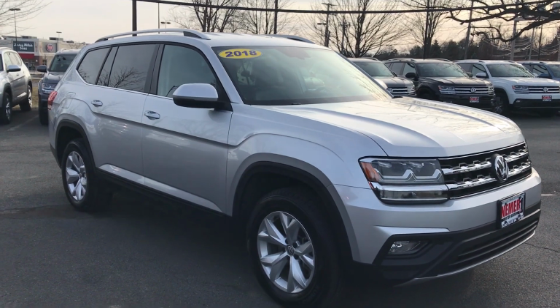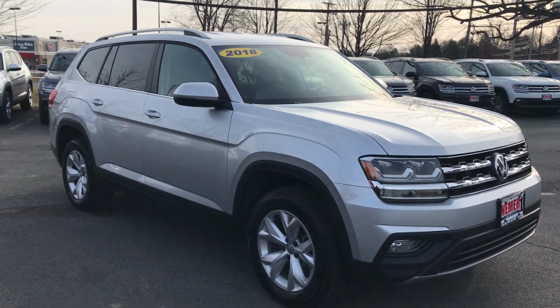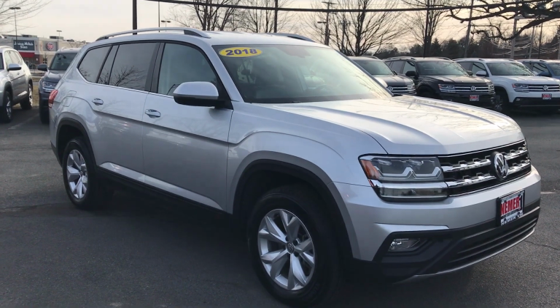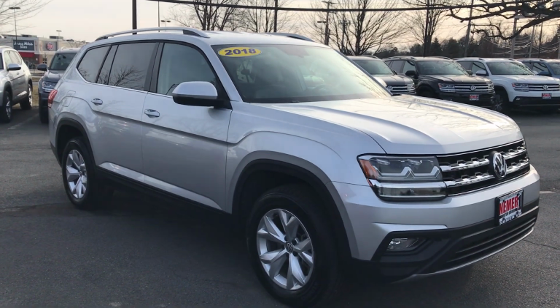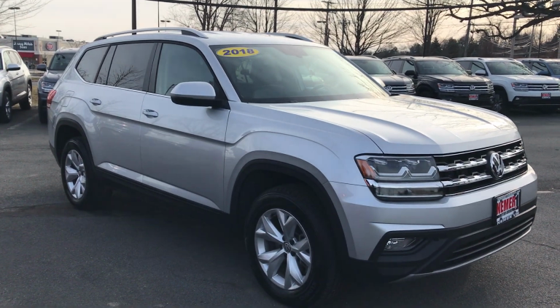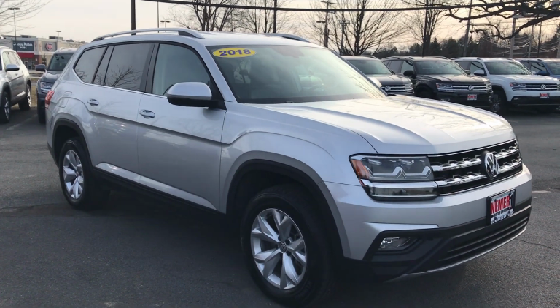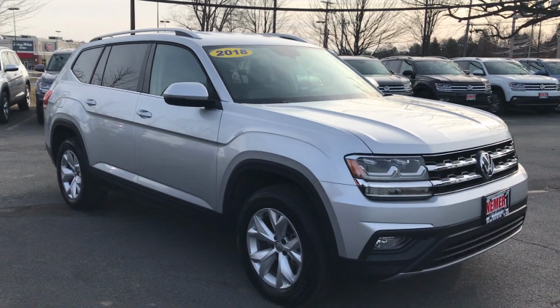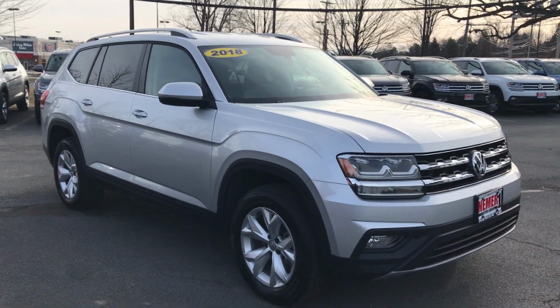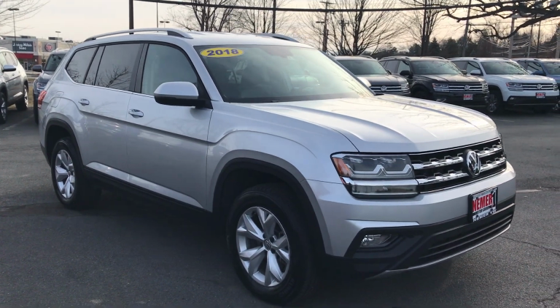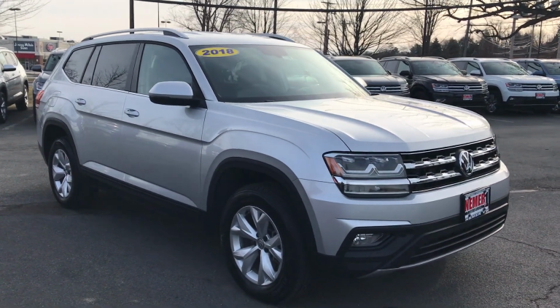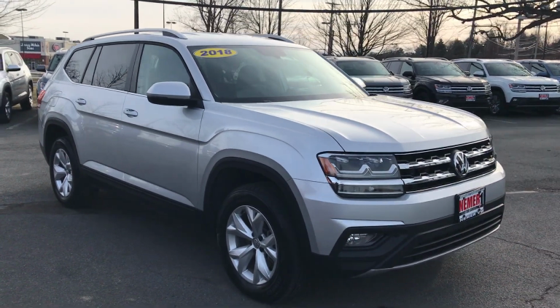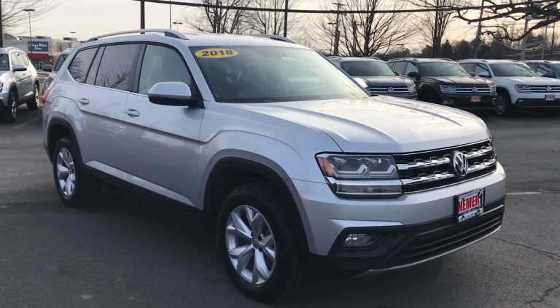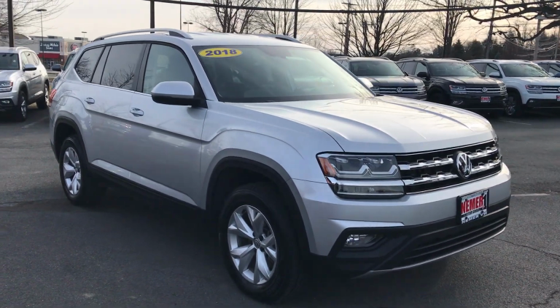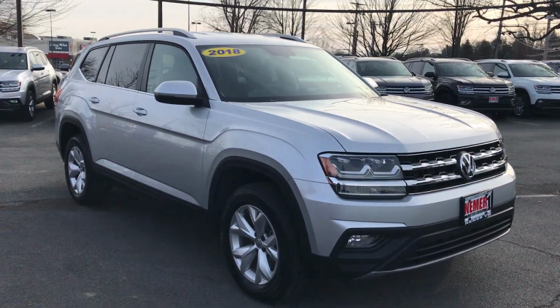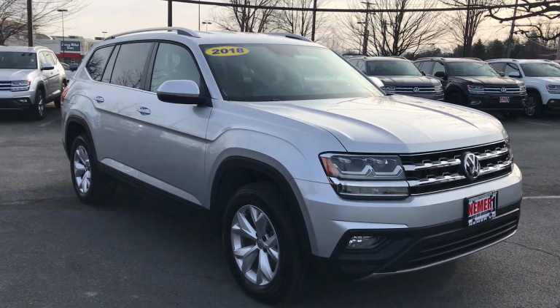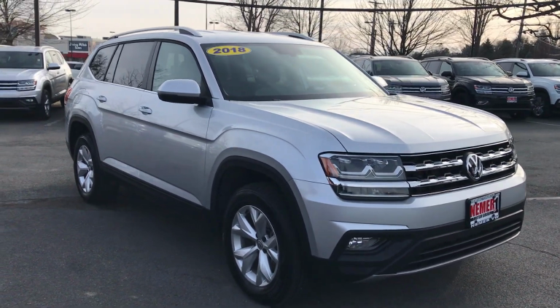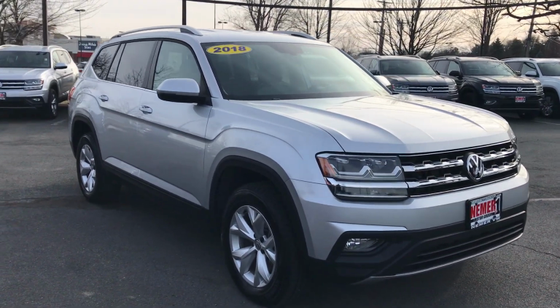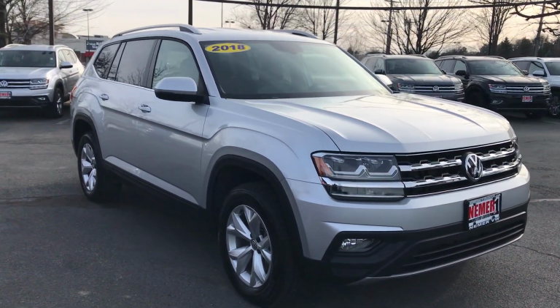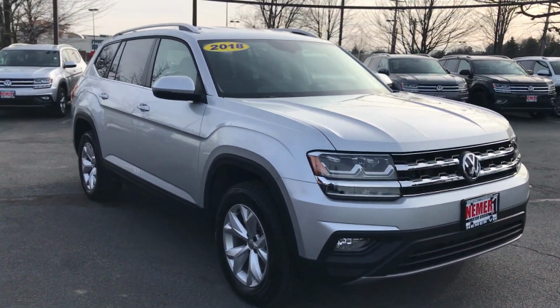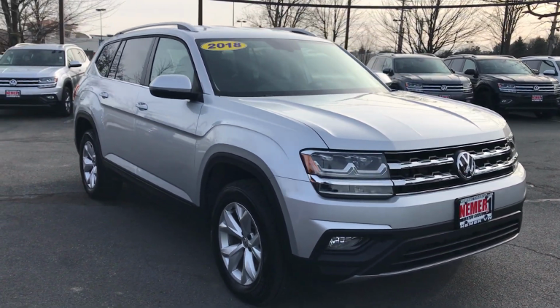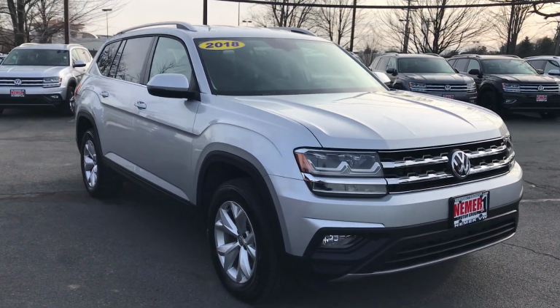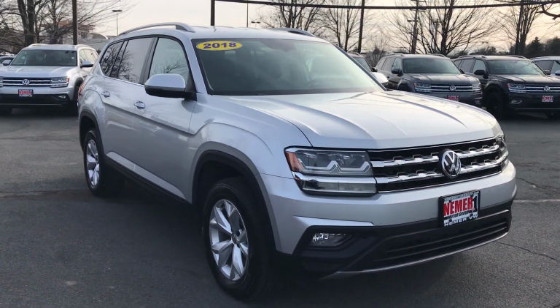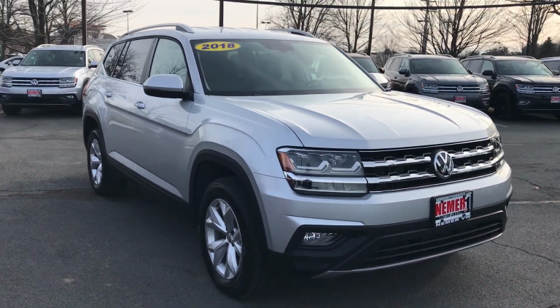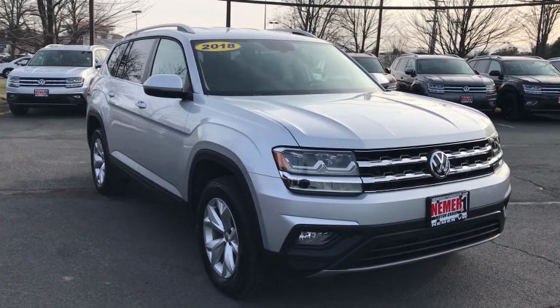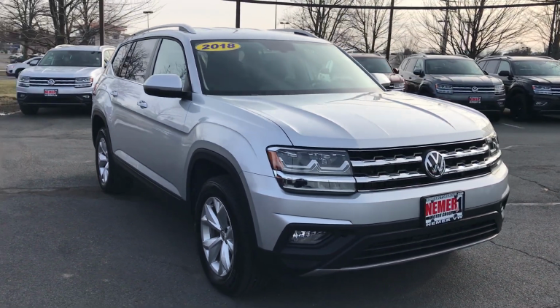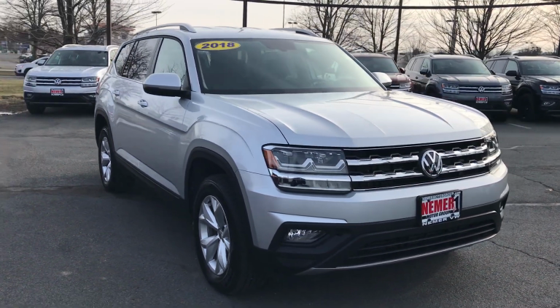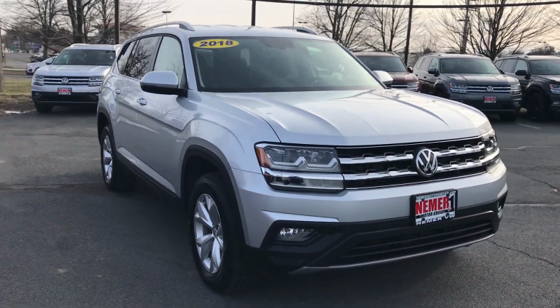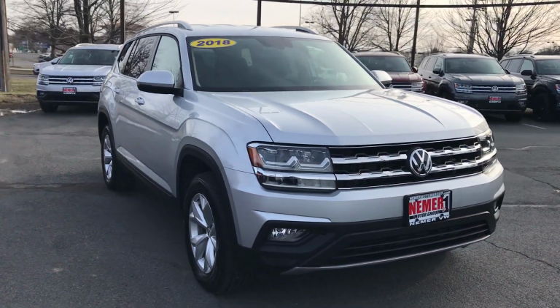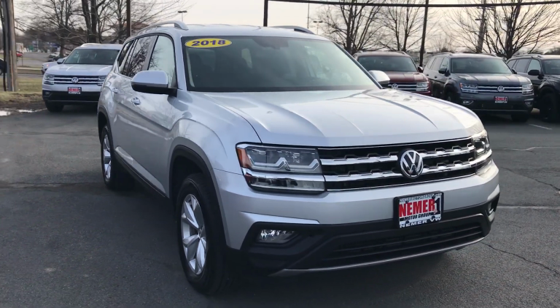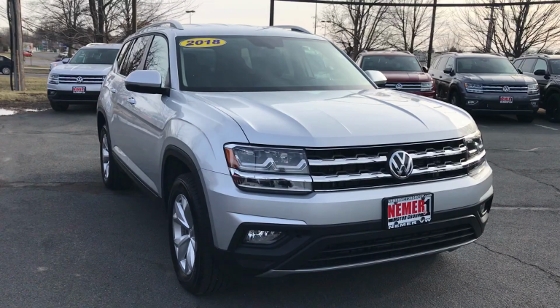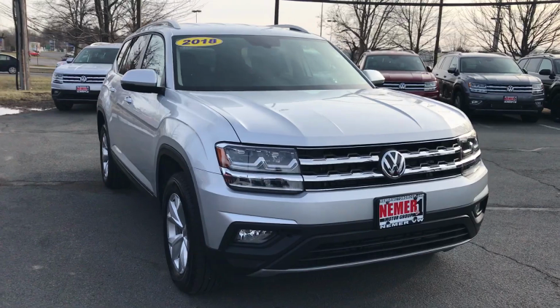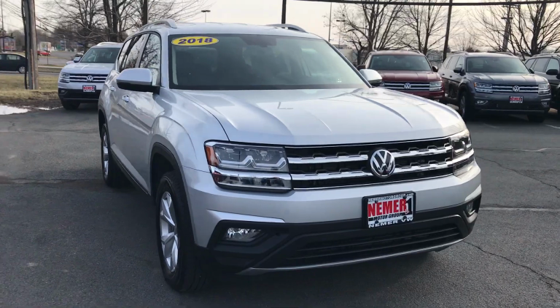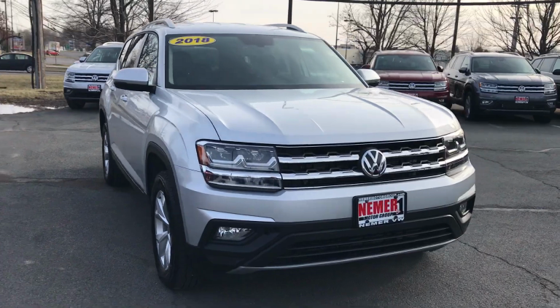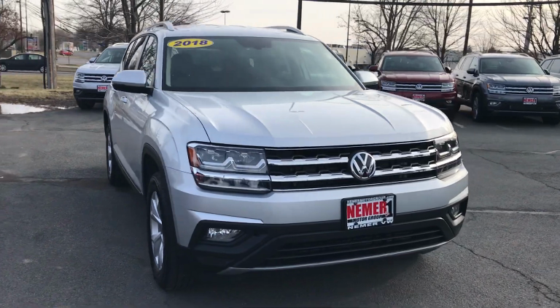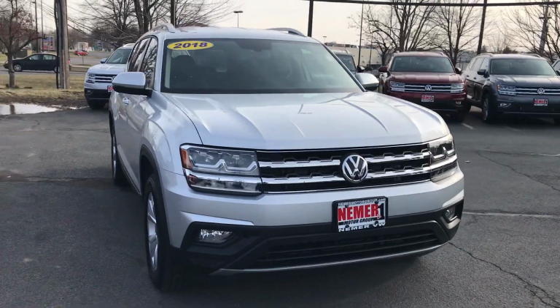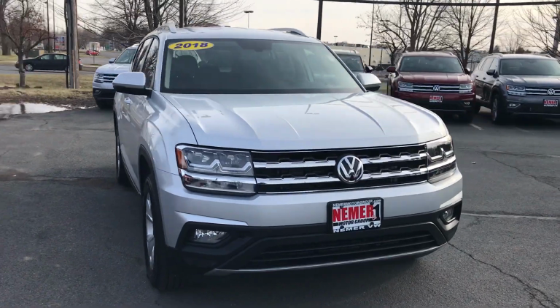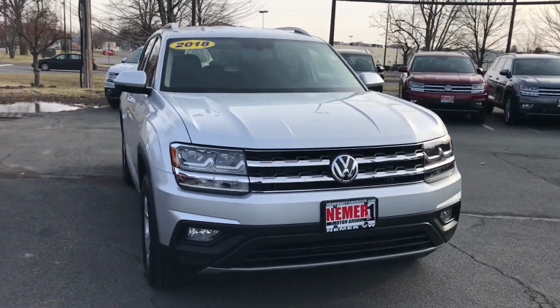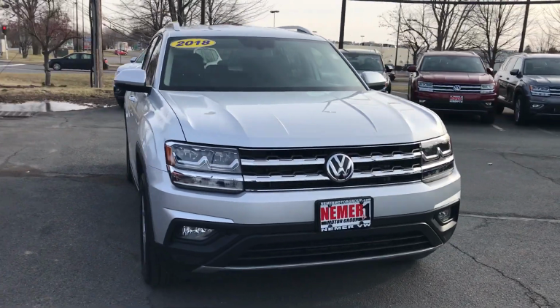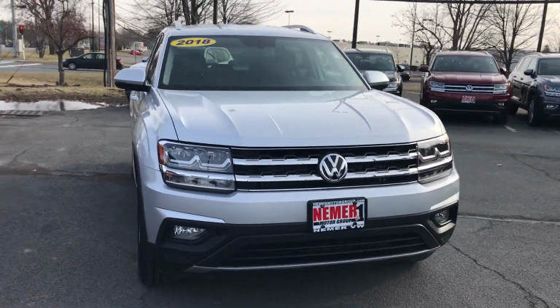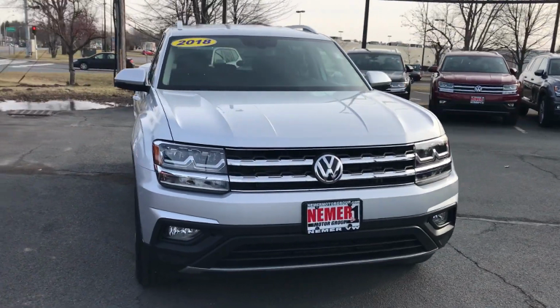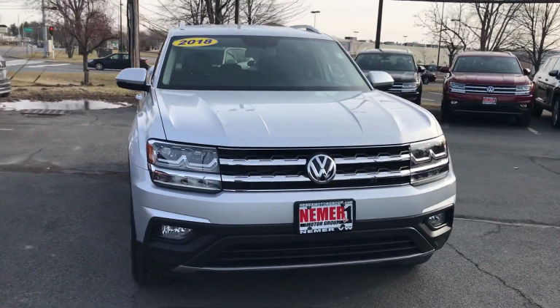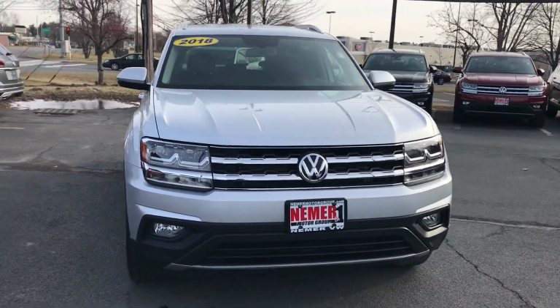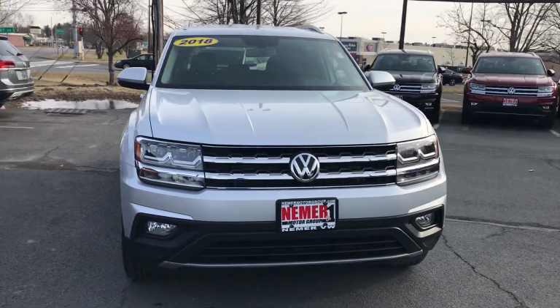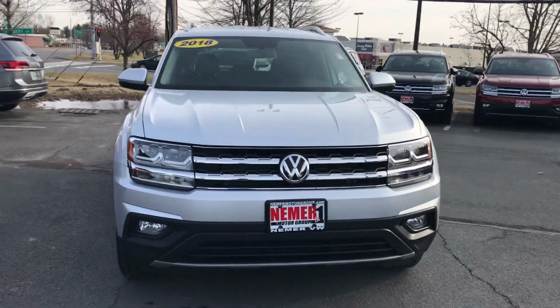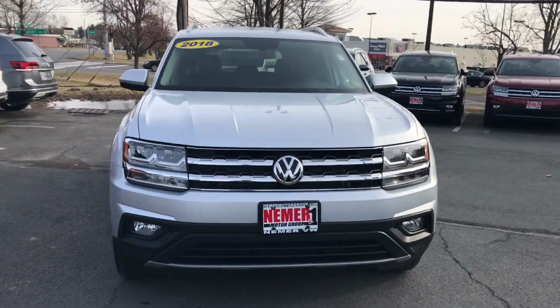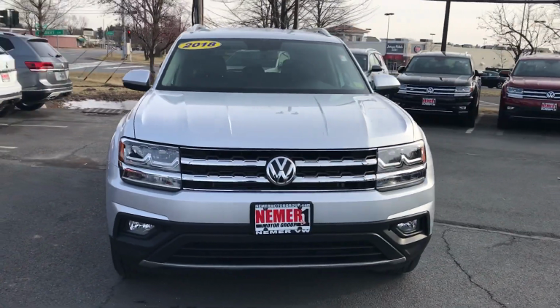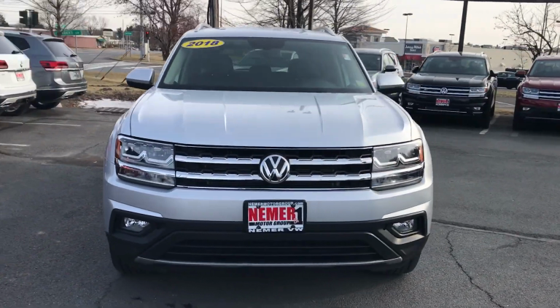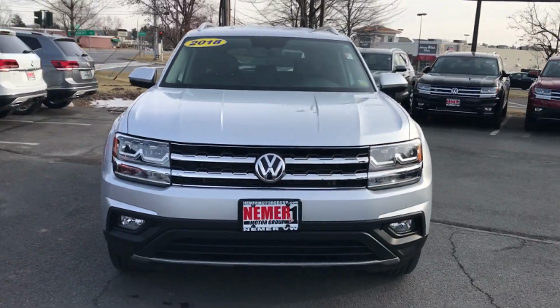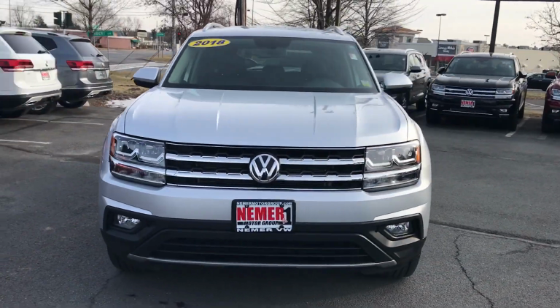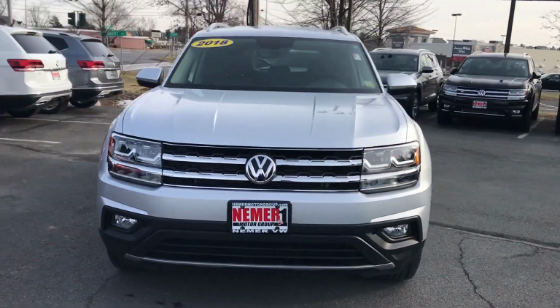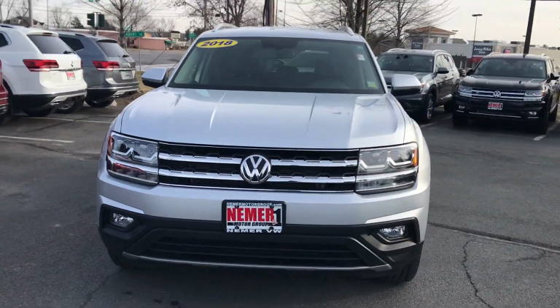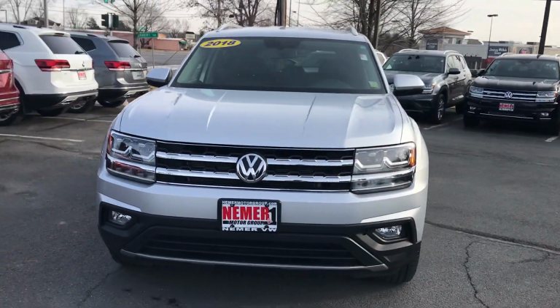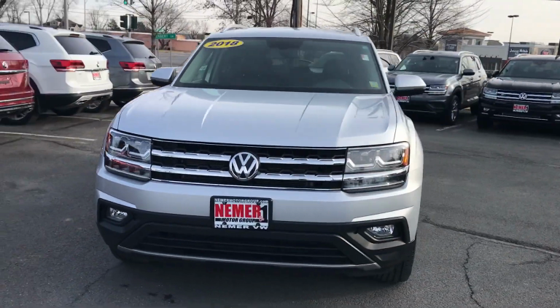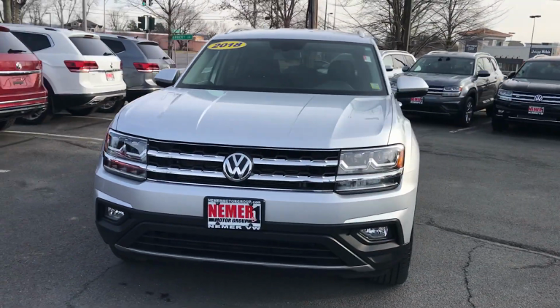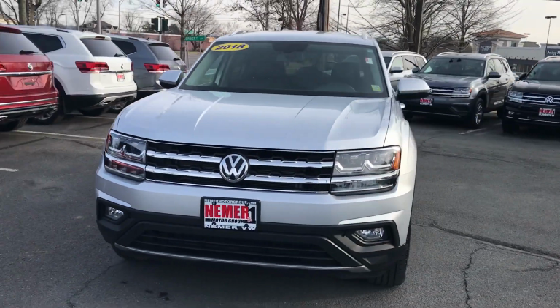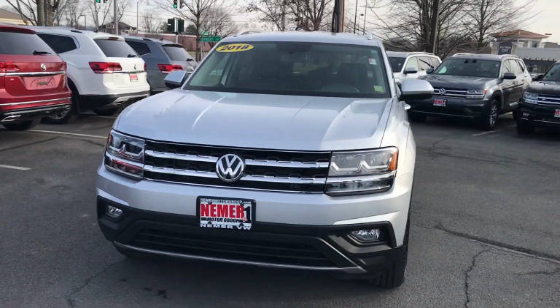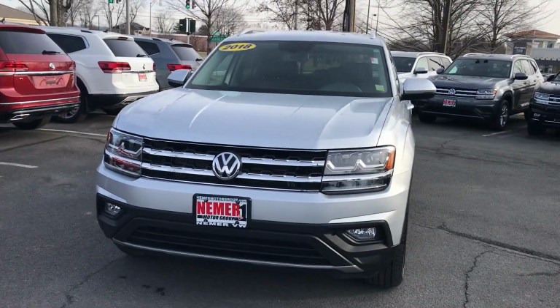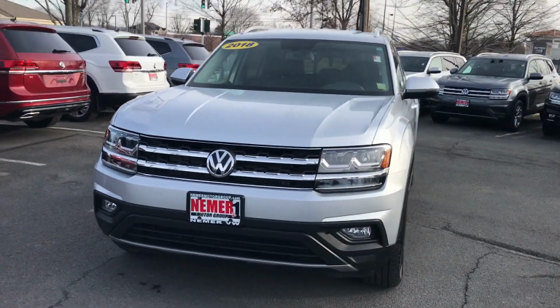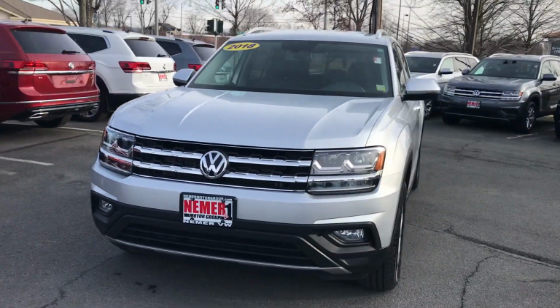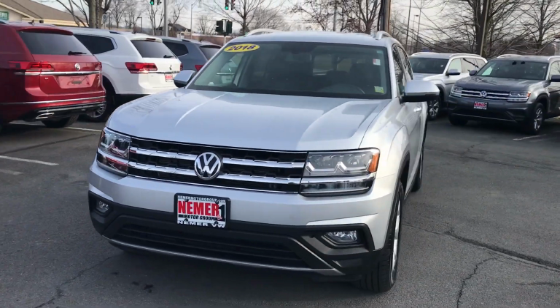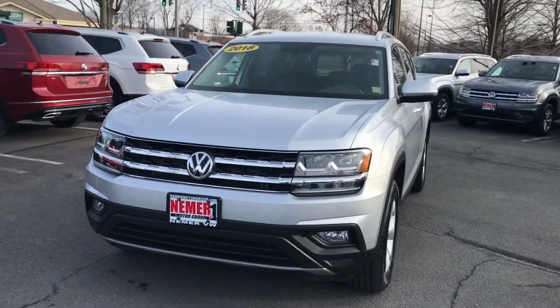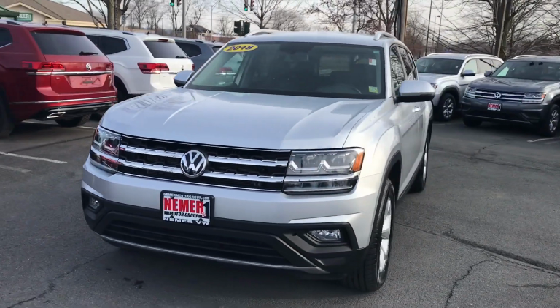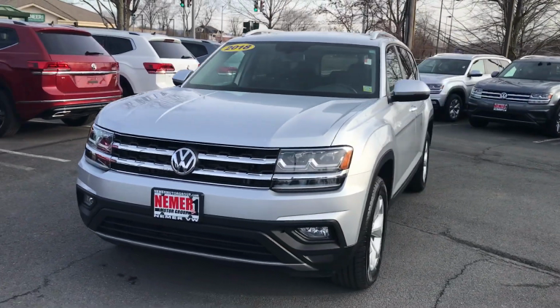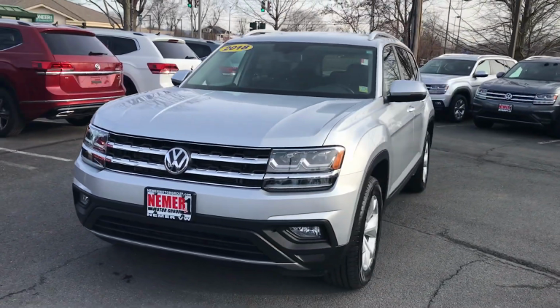Hey, it's Mike at Niemer Volkswagen in Latham. Remember, we're just off exit 6 of the Northway, so we're easy to get to. Come on down and take a test drive.